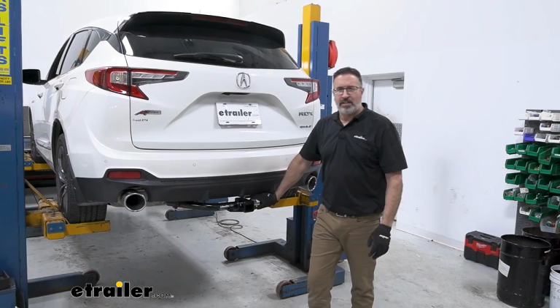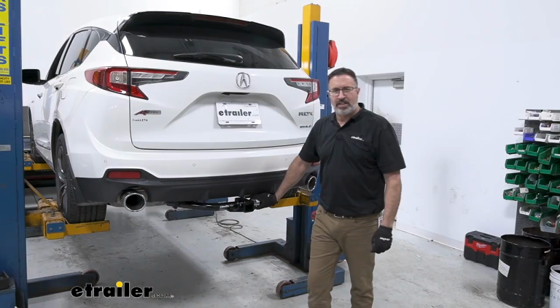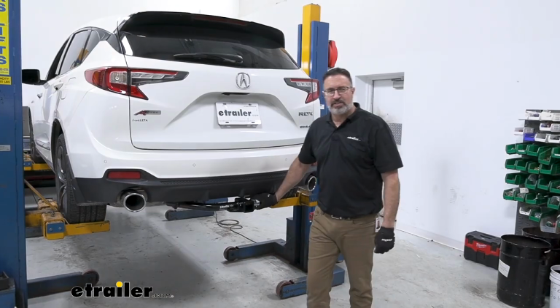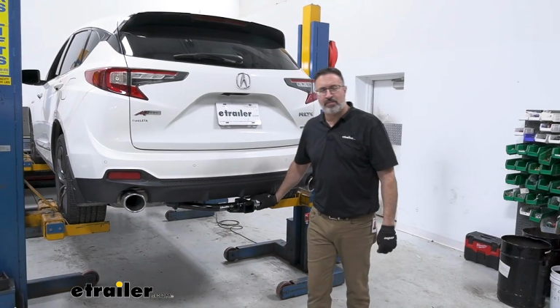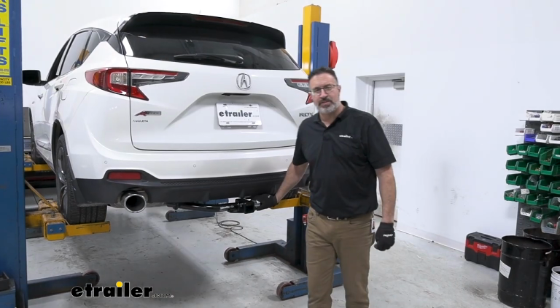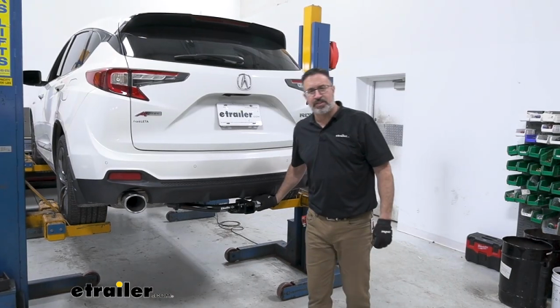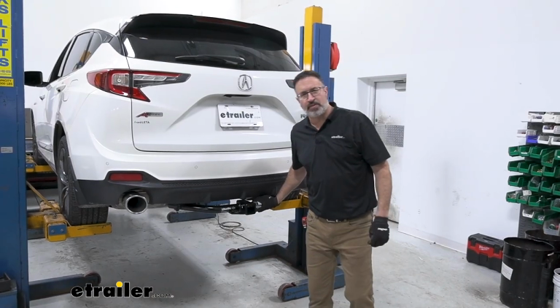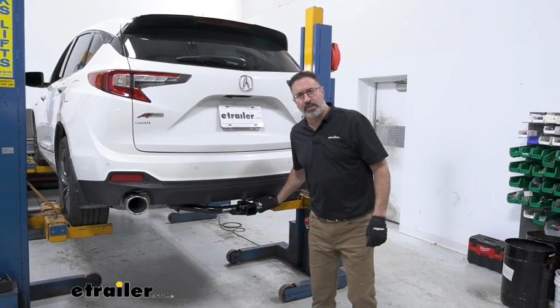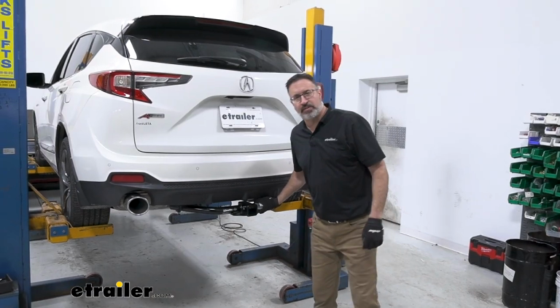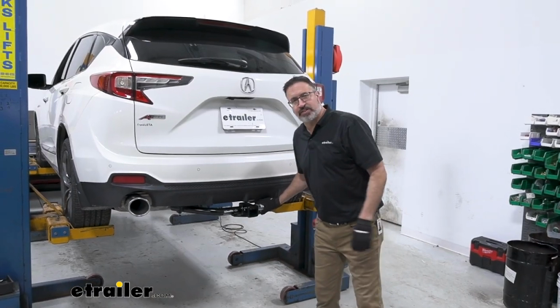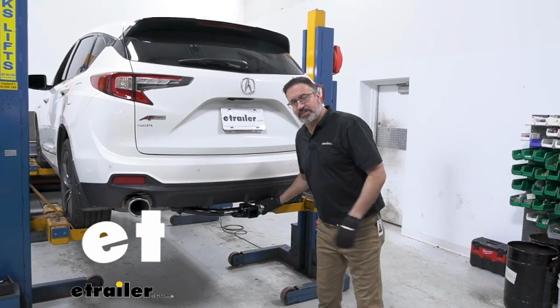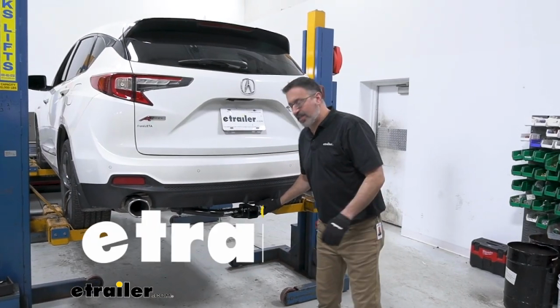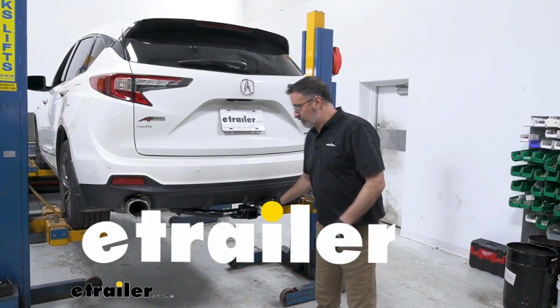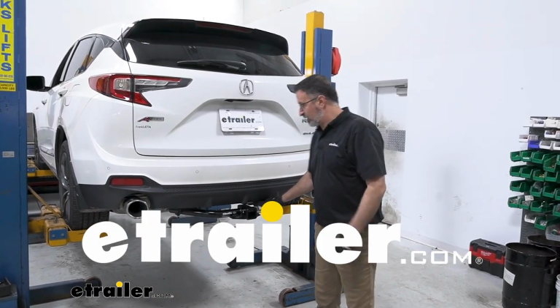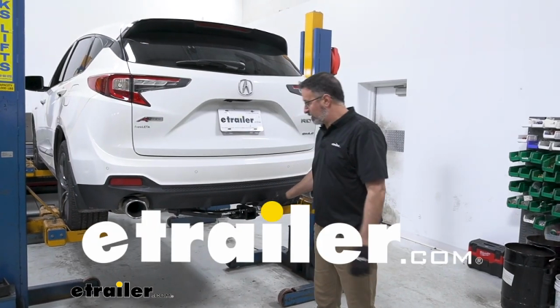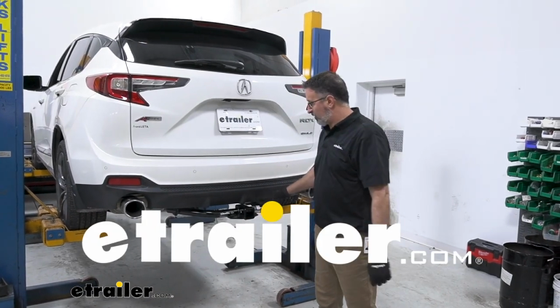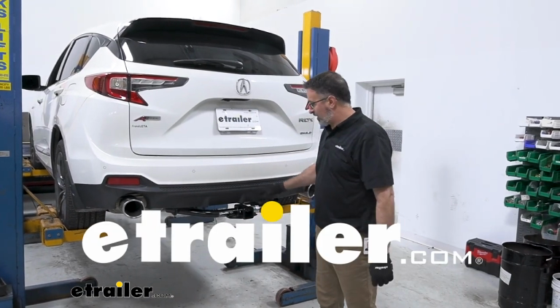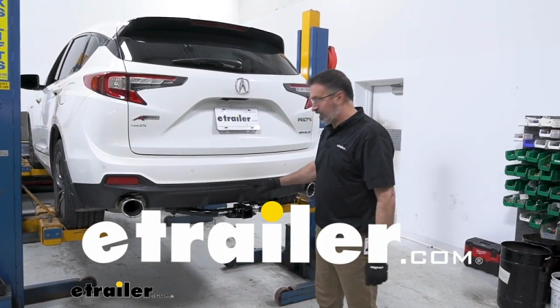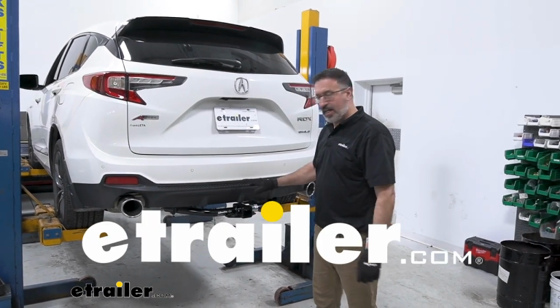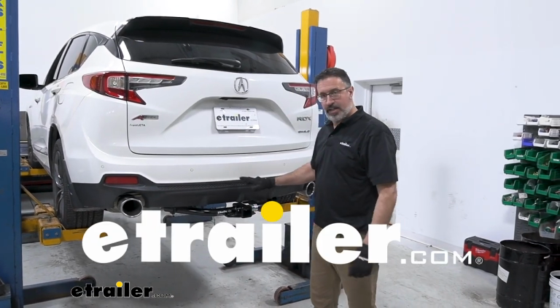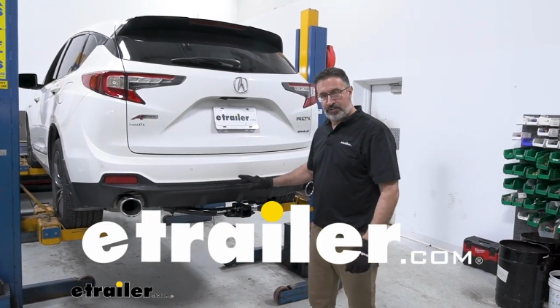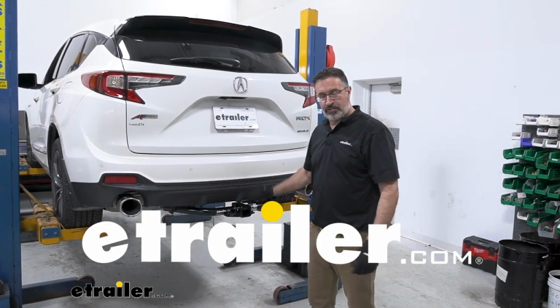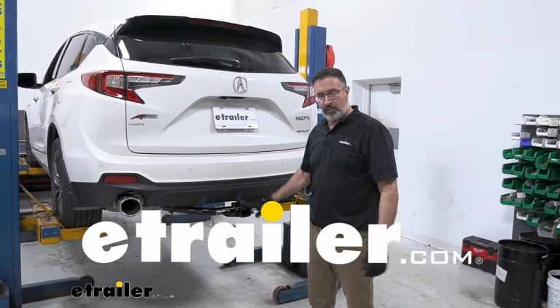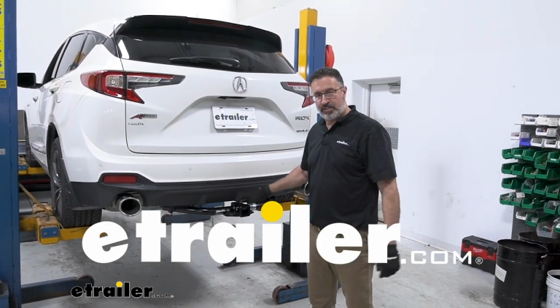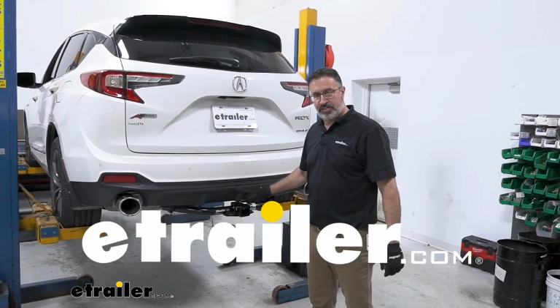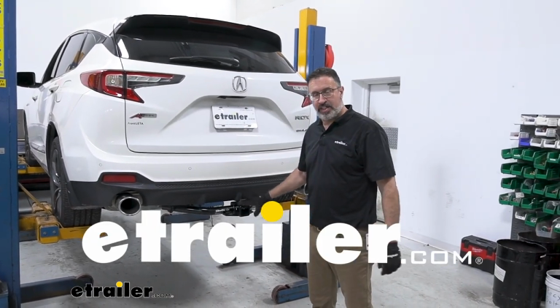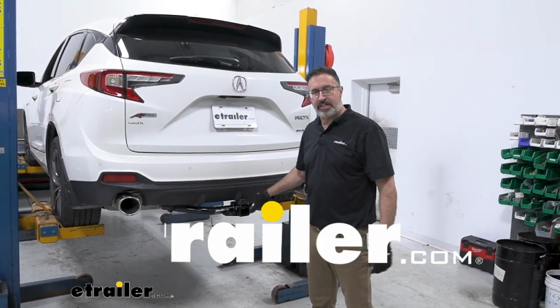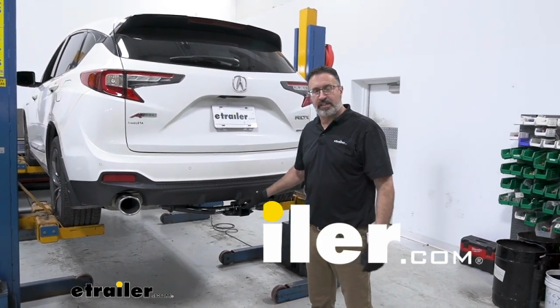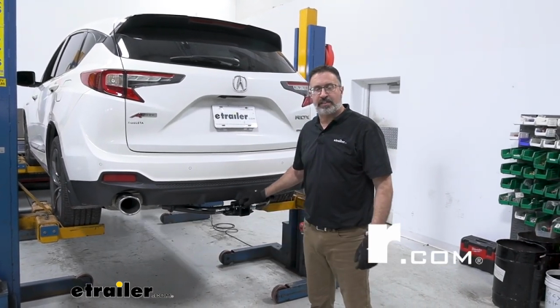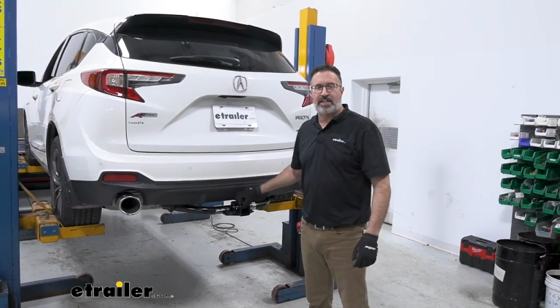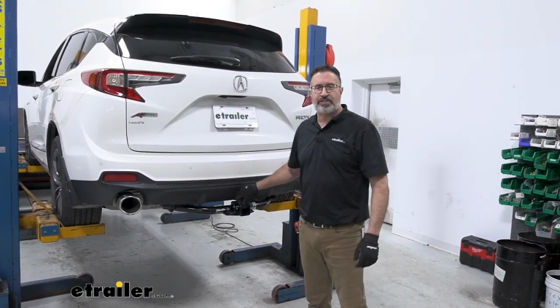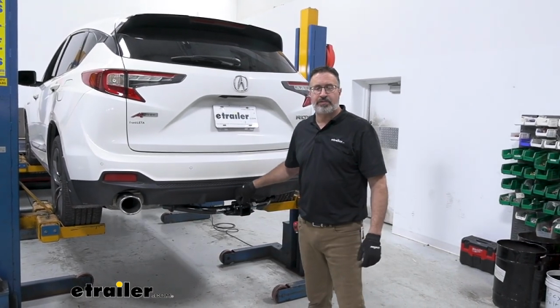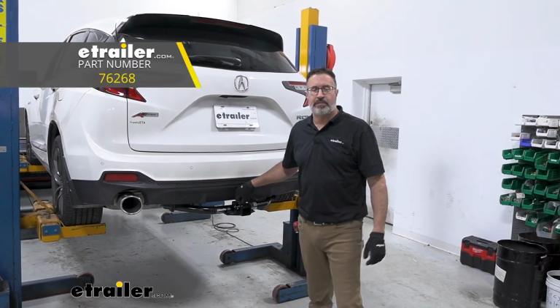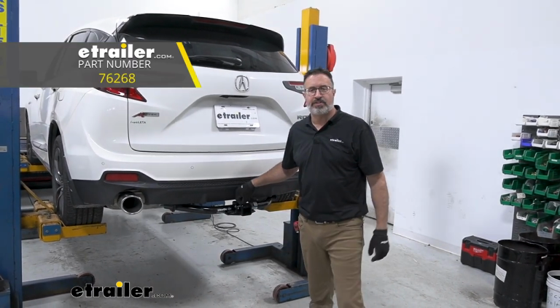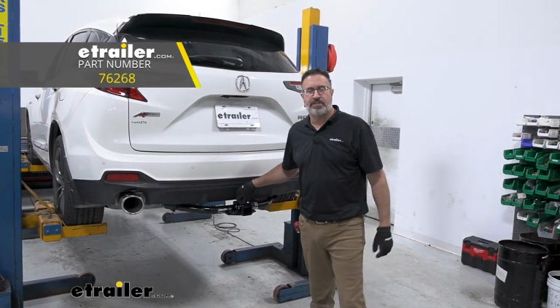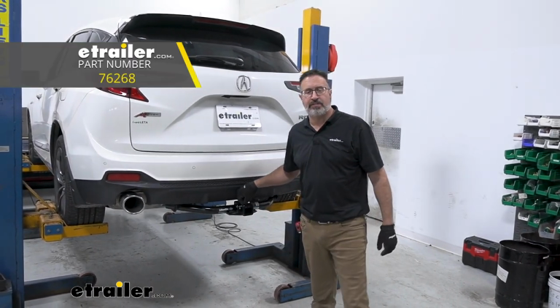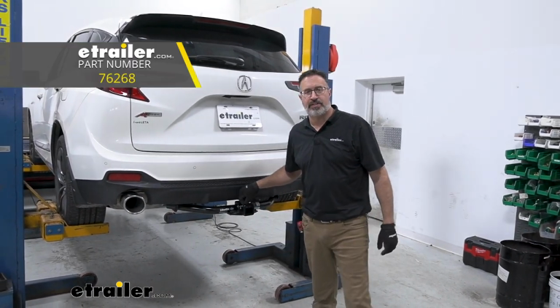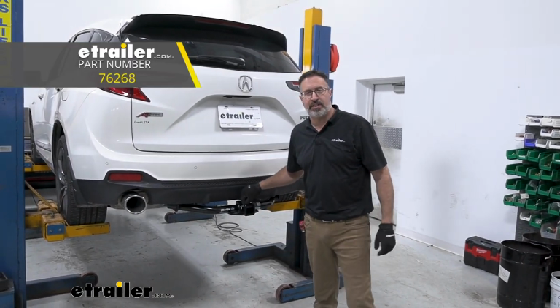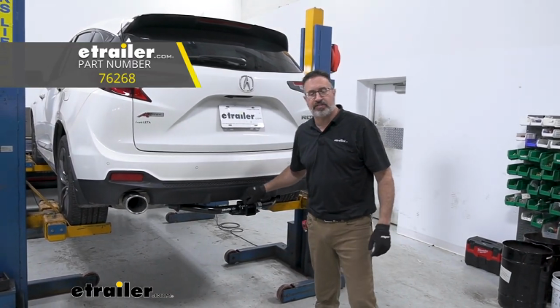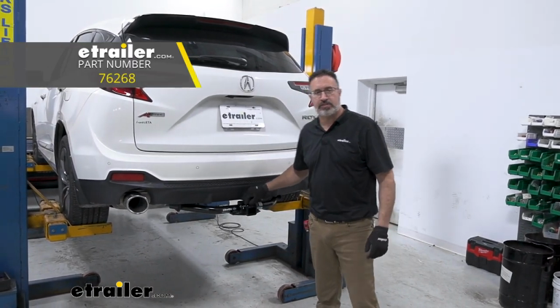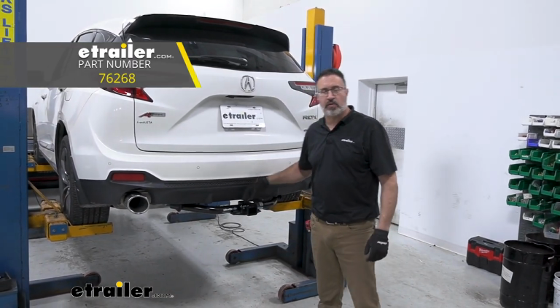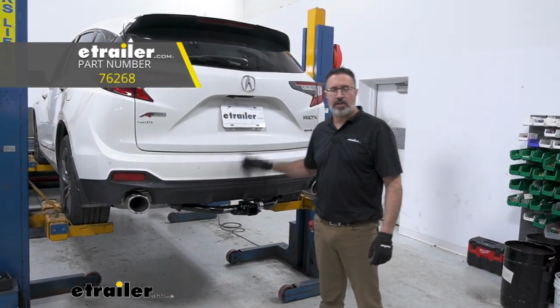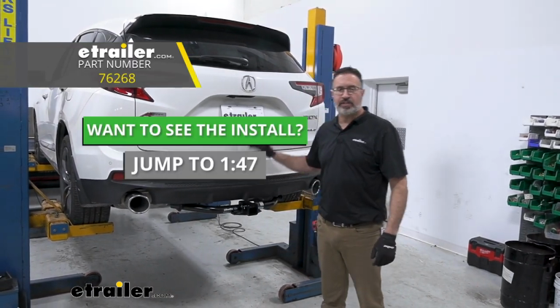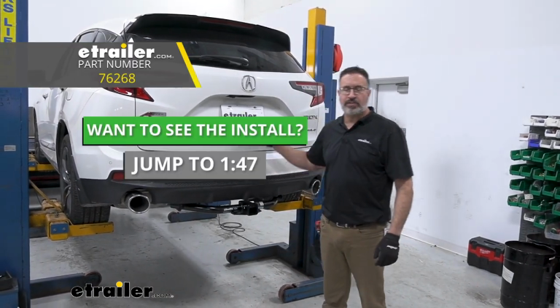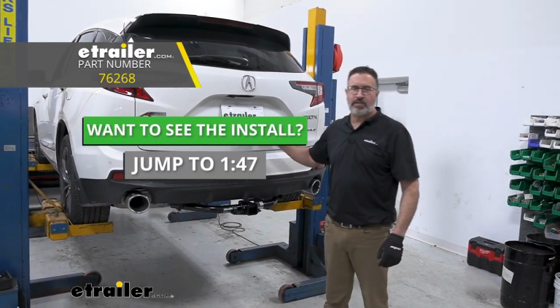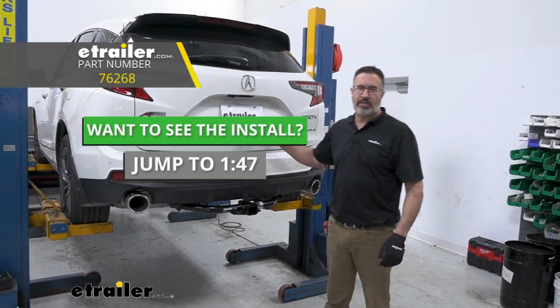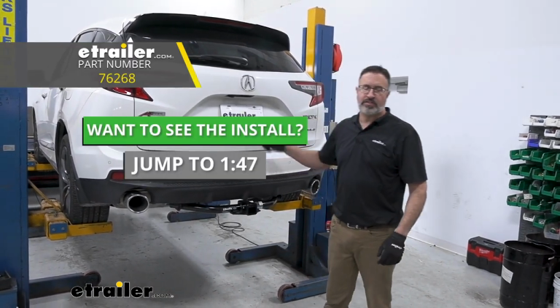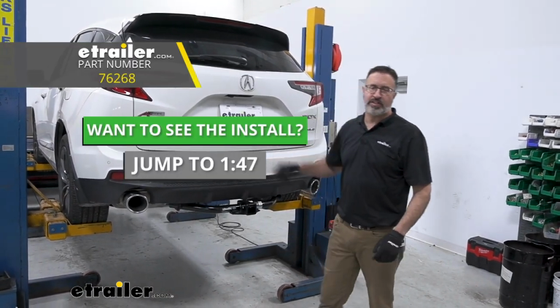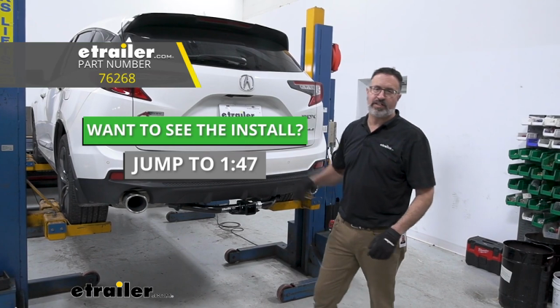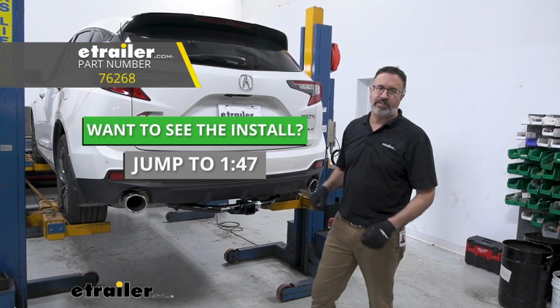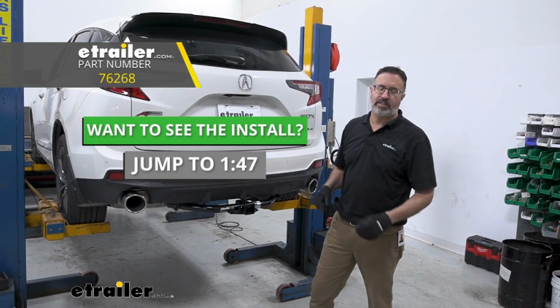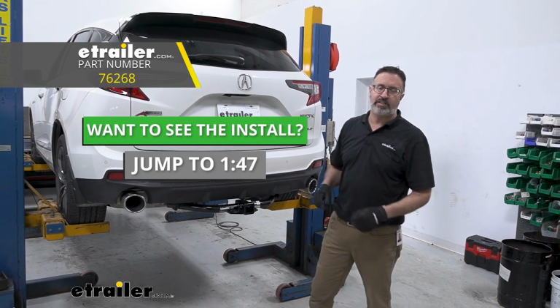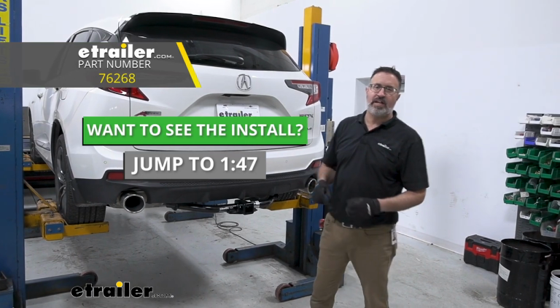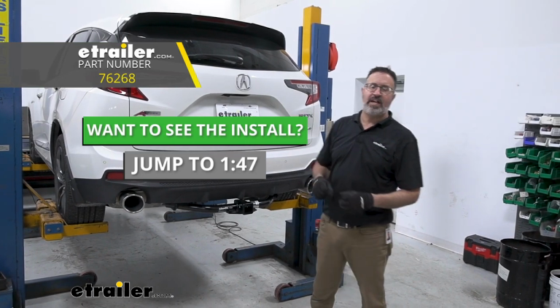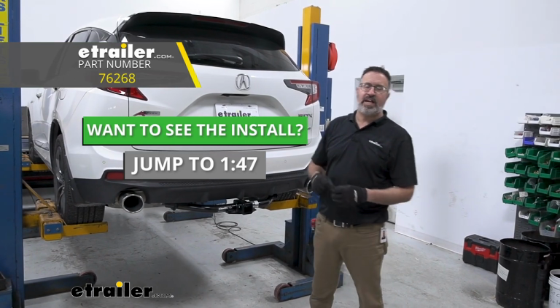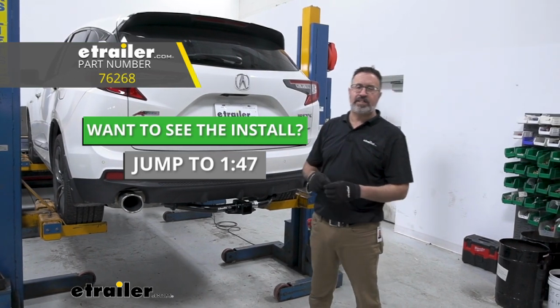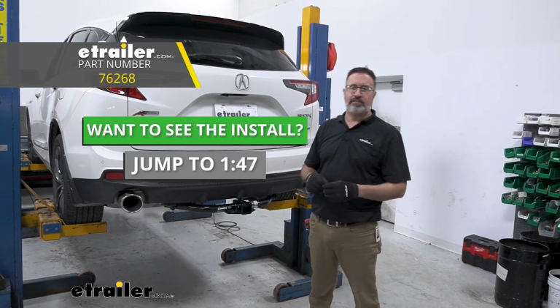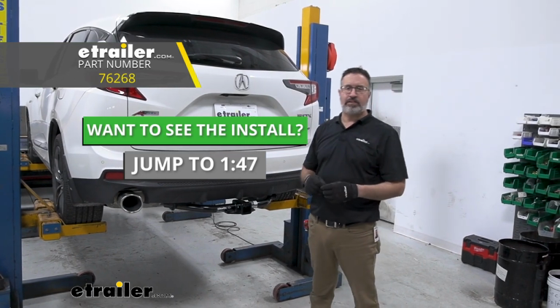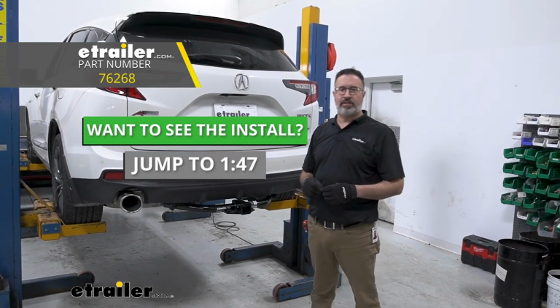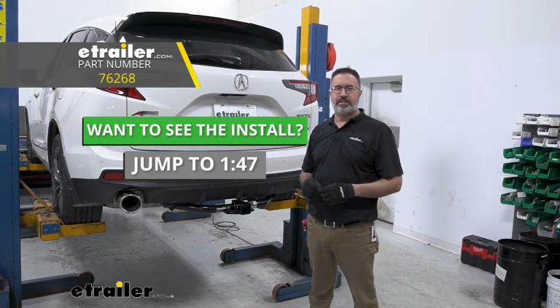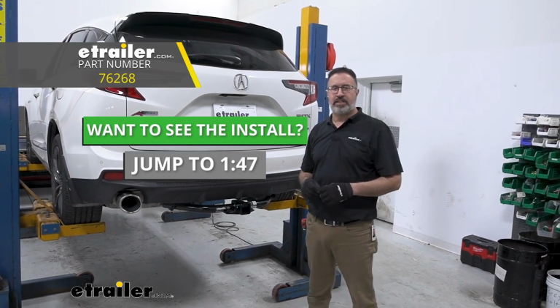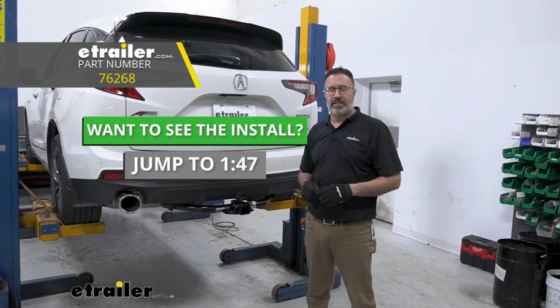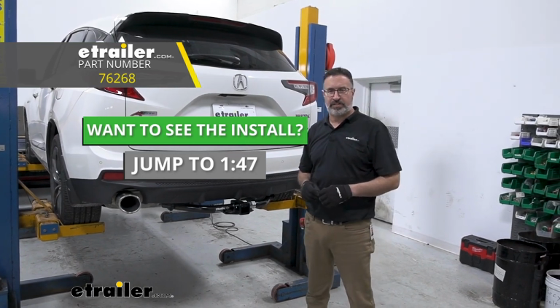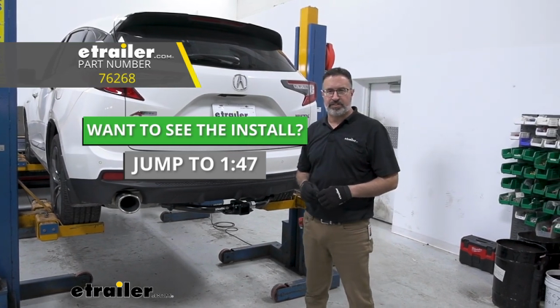Hi, John with E-Trailer. Today we are looking at a Draw-Tight Class III receiver hitch. It's going on a 2019 Acura RDX.